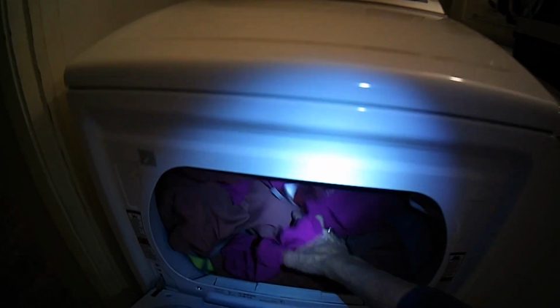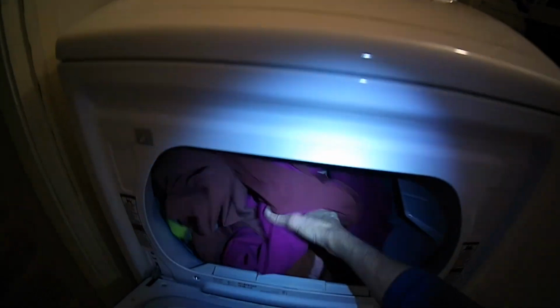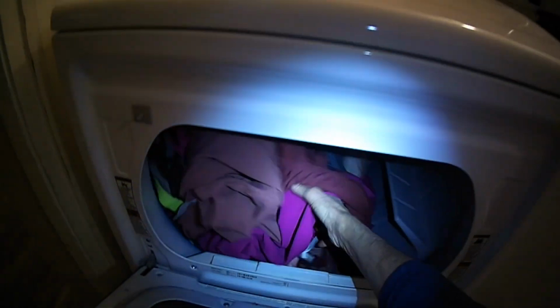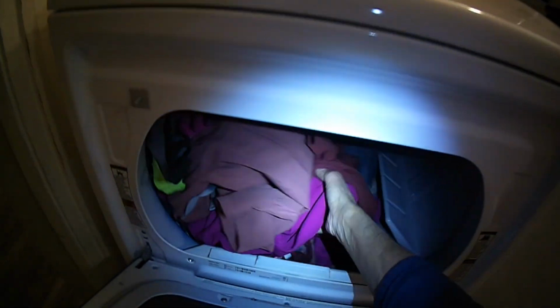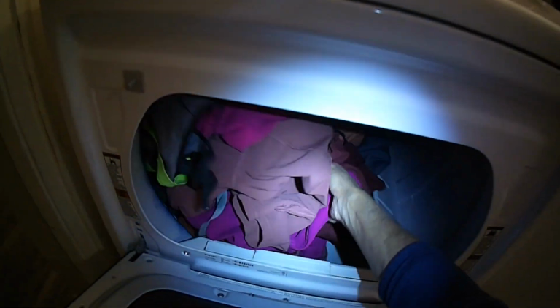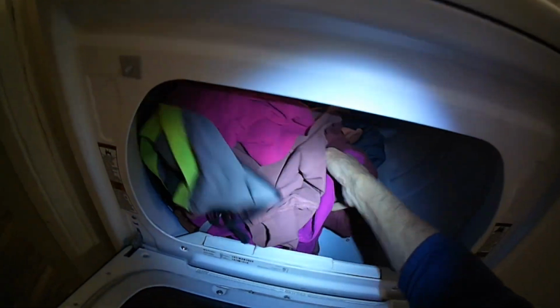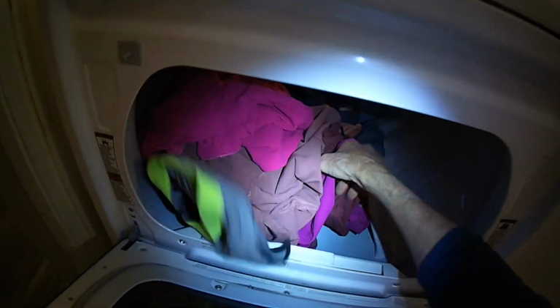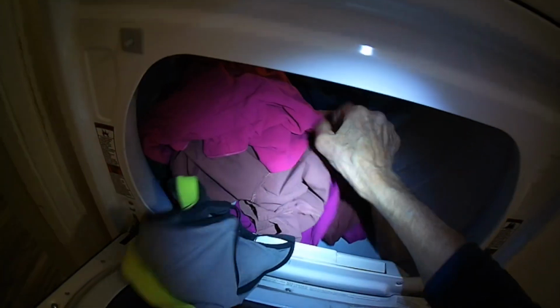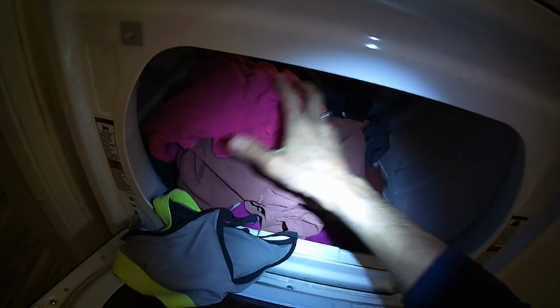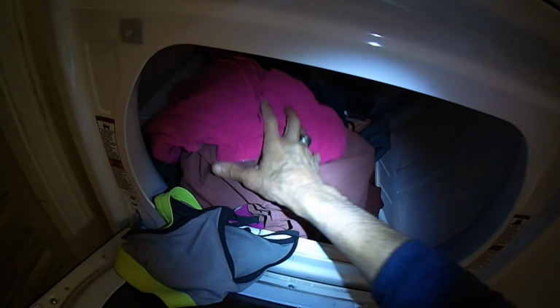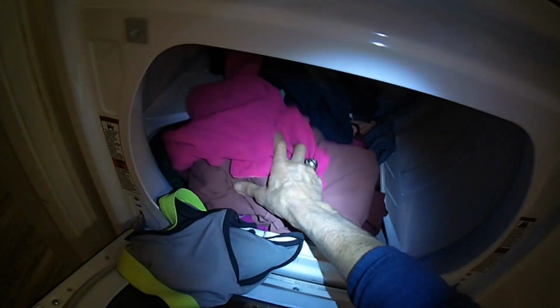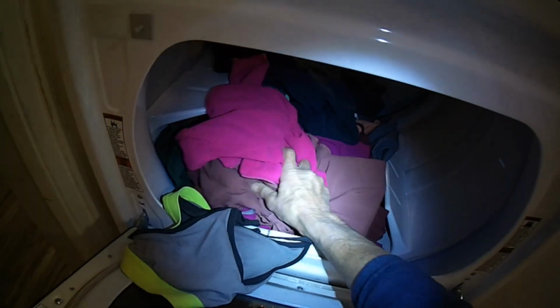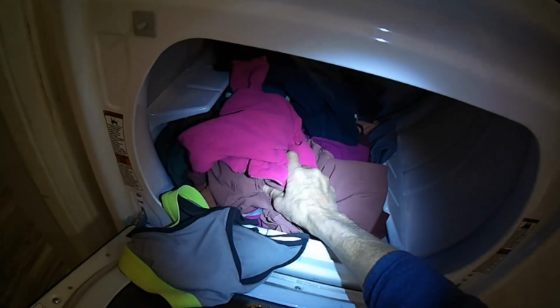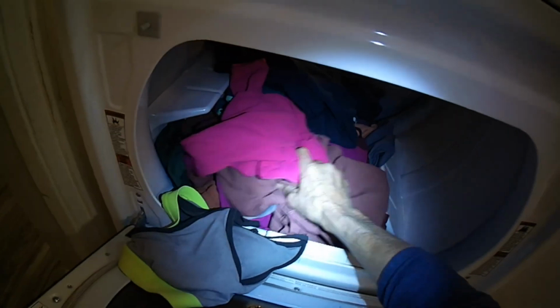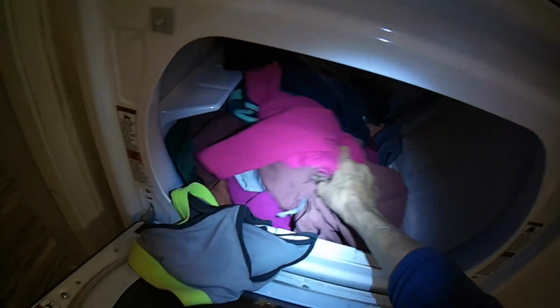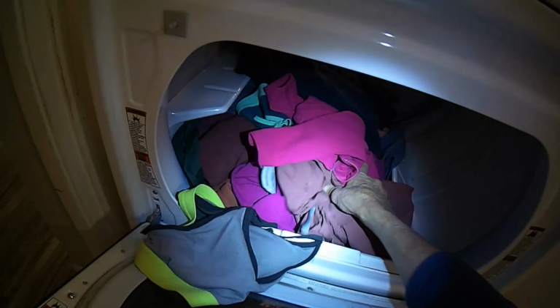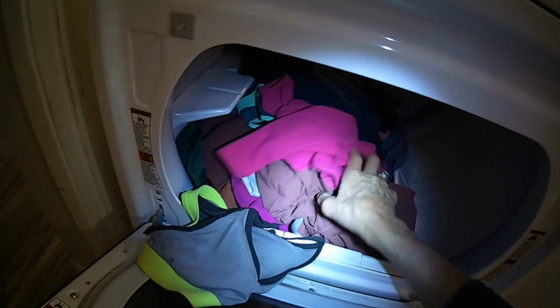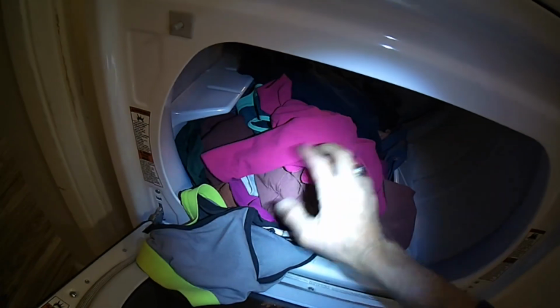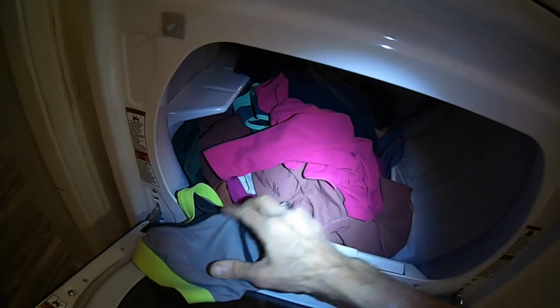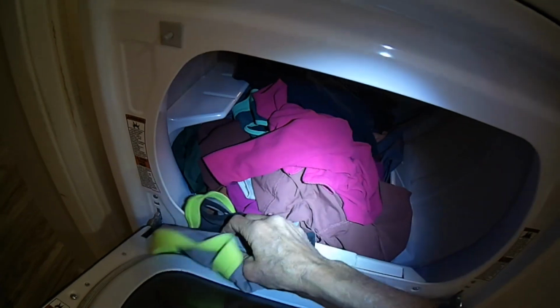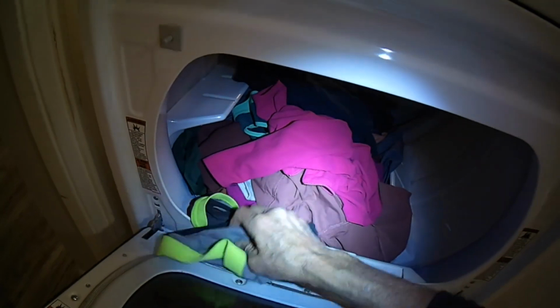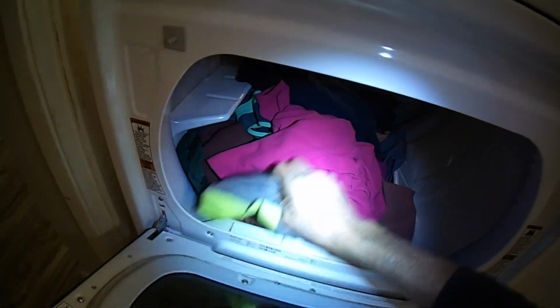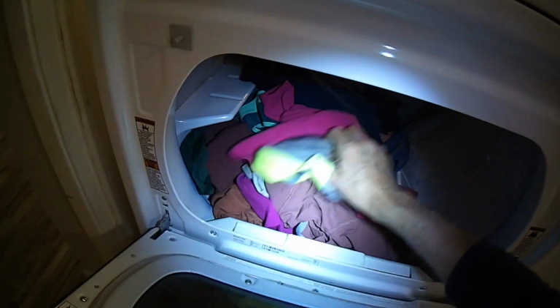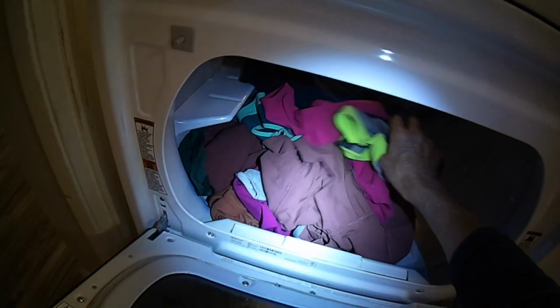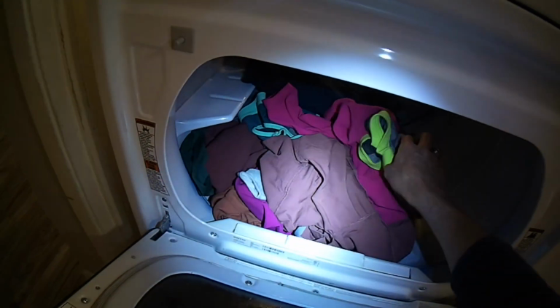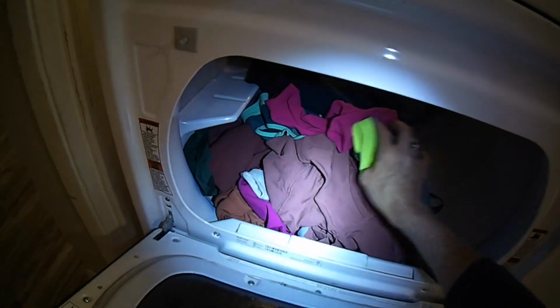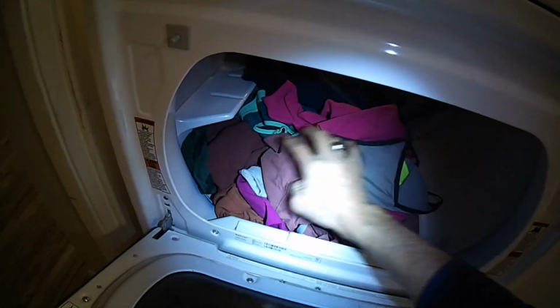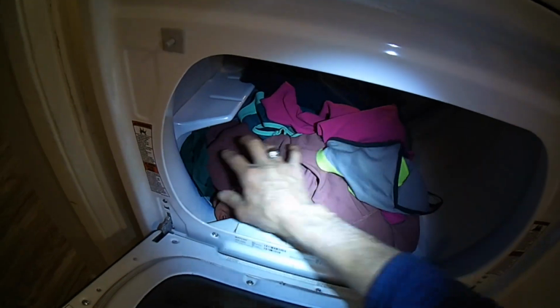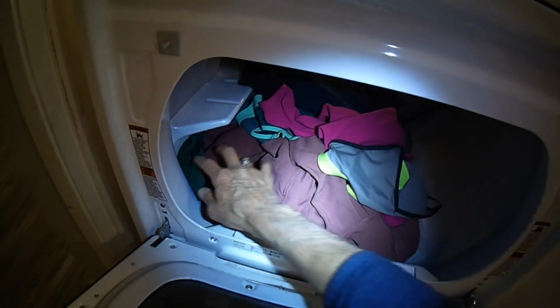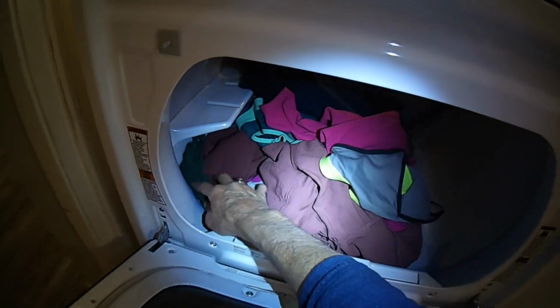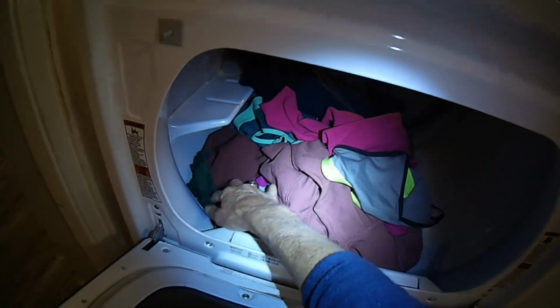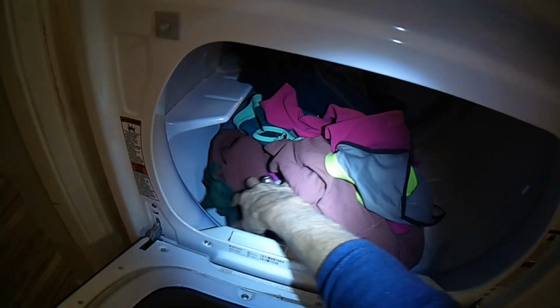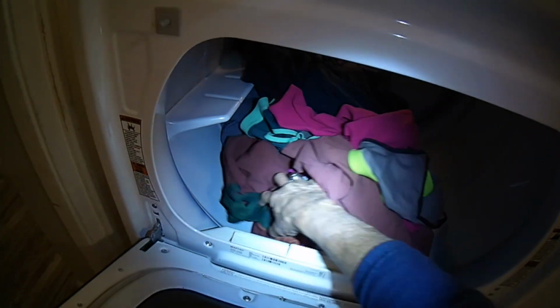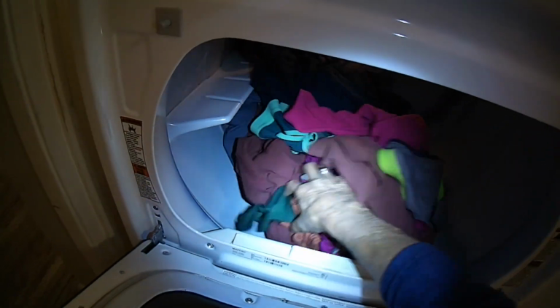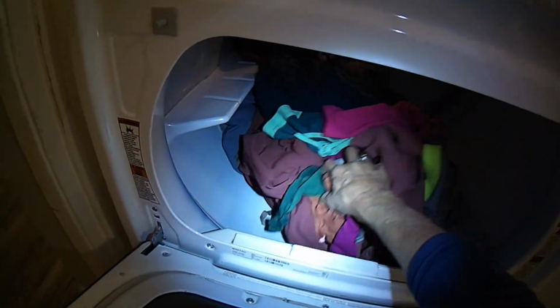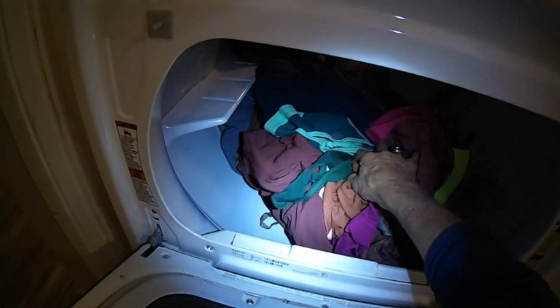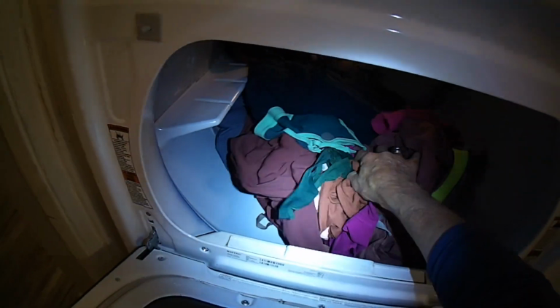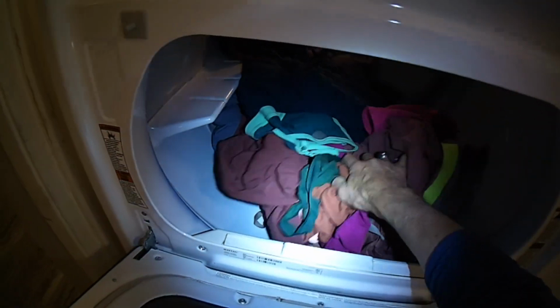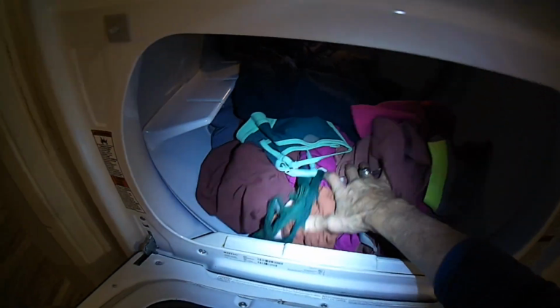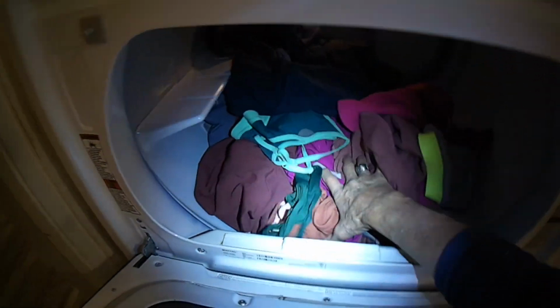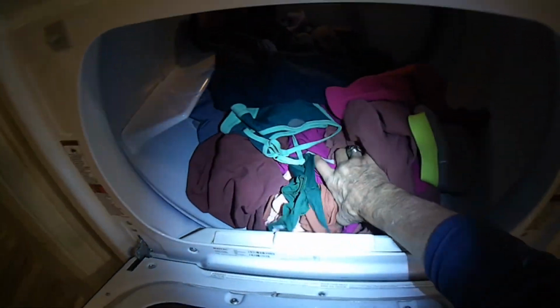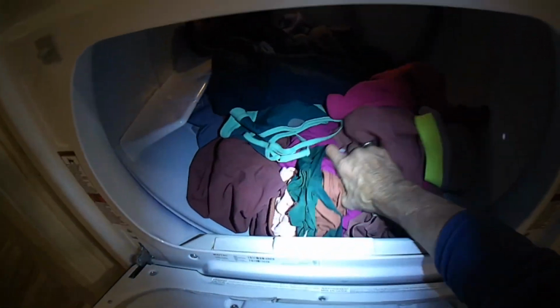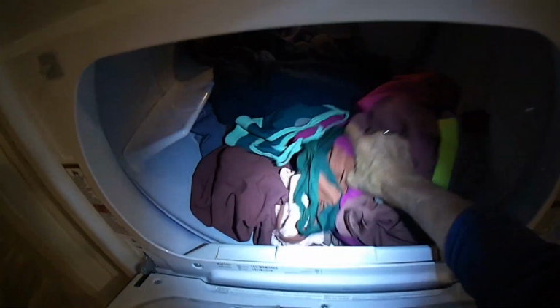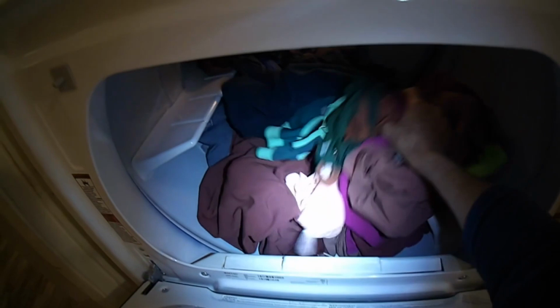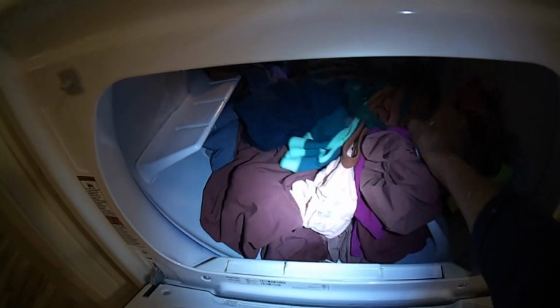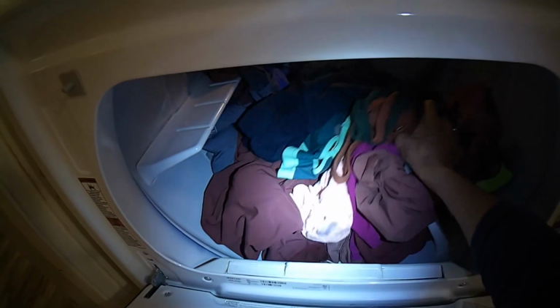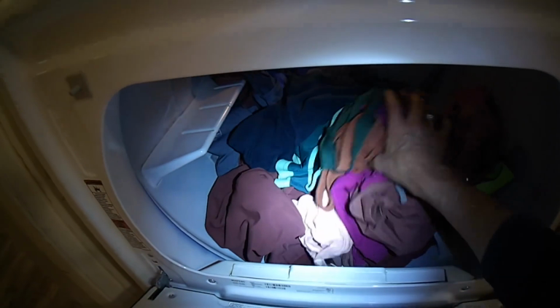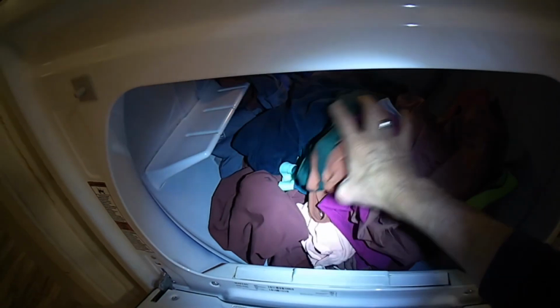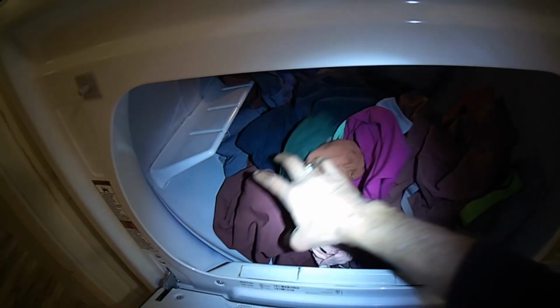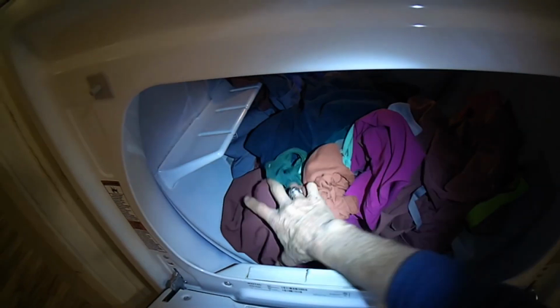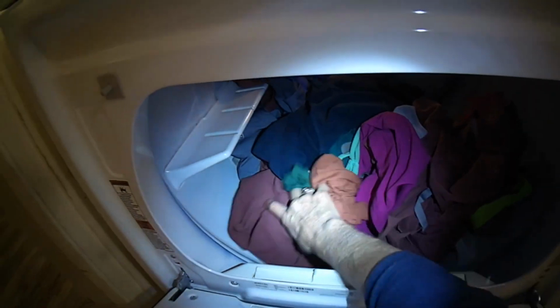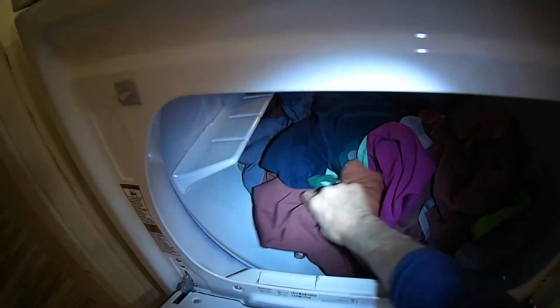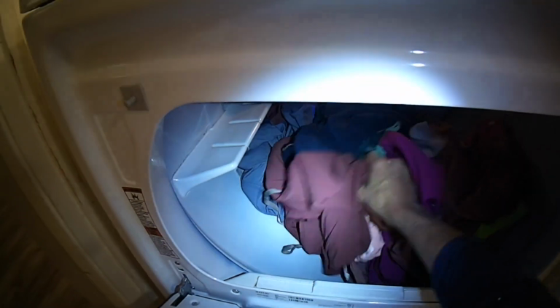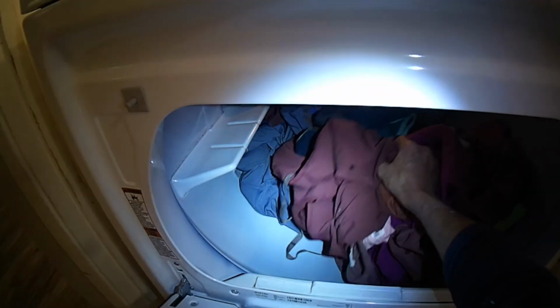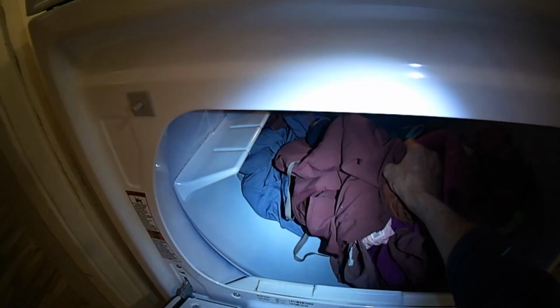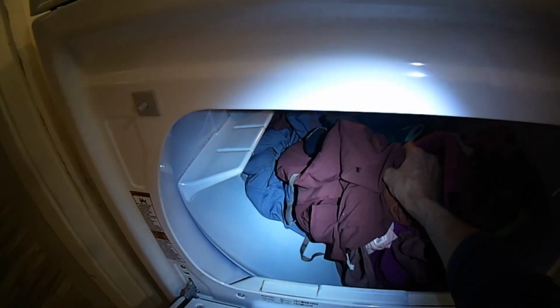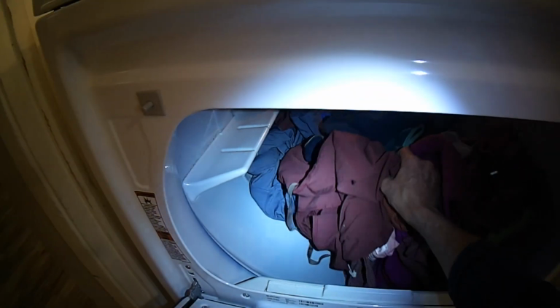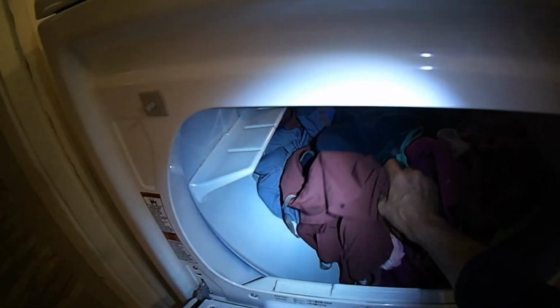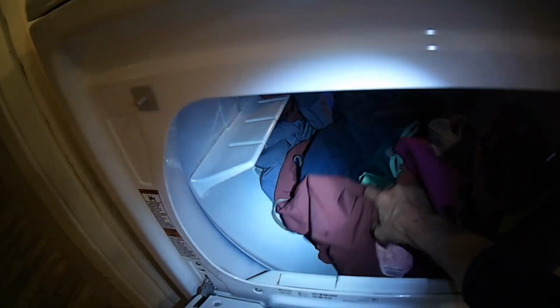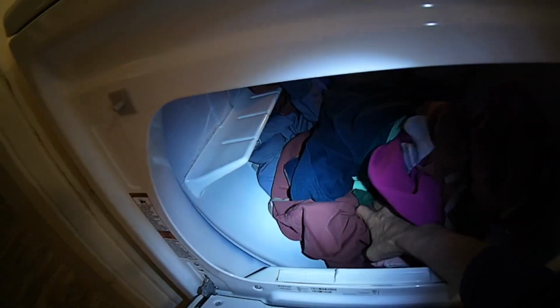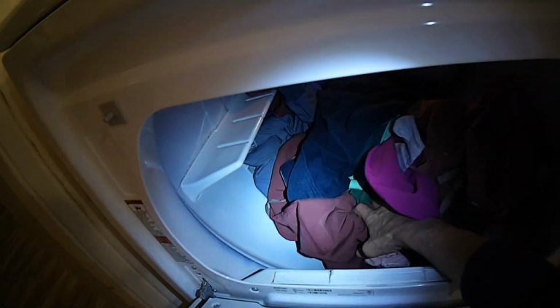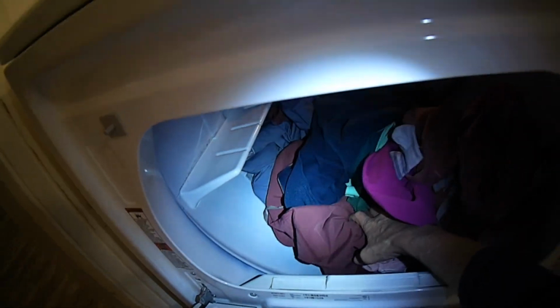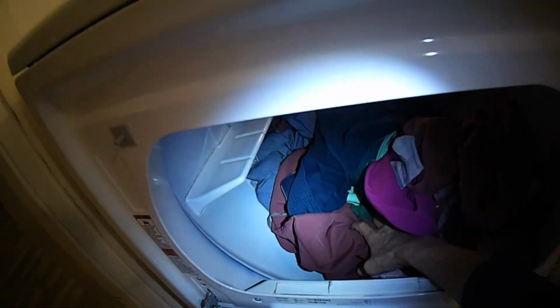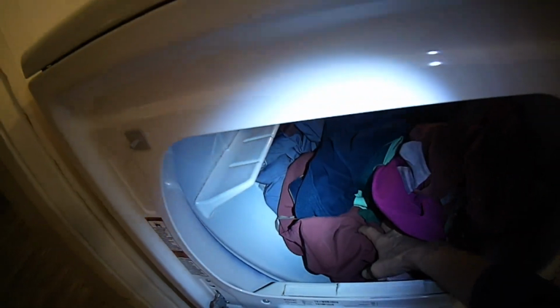And now it's nice and warm — the dryer is working again.